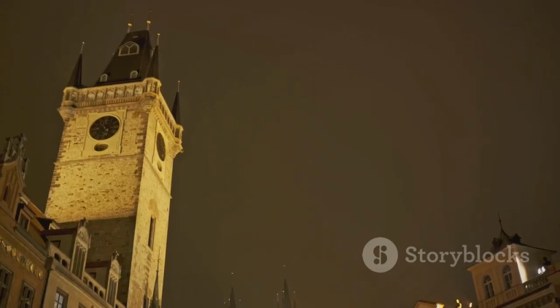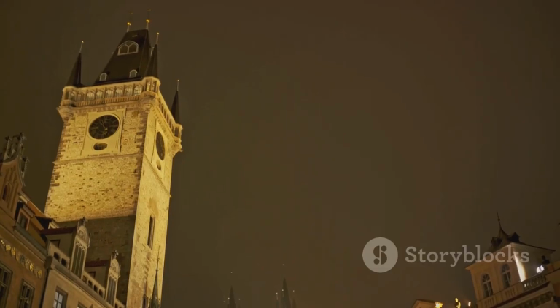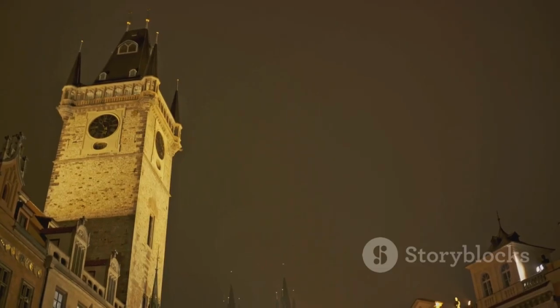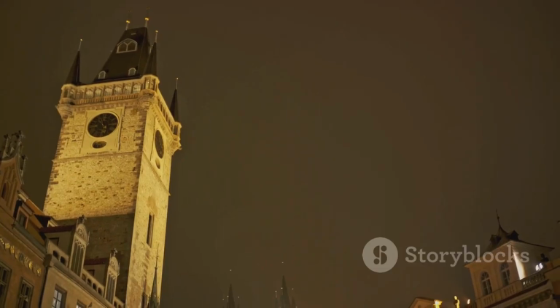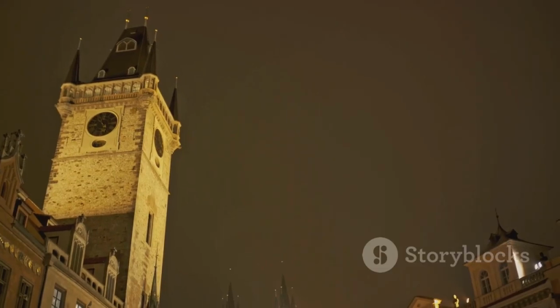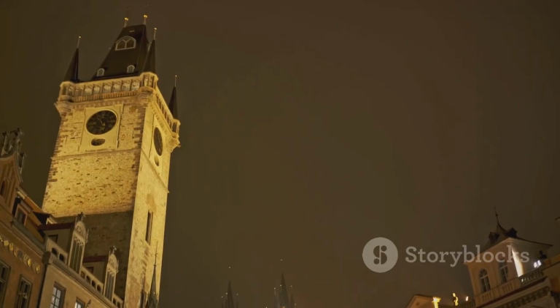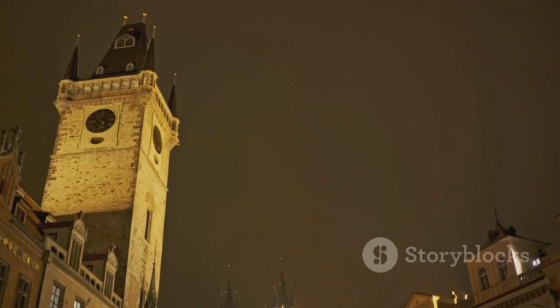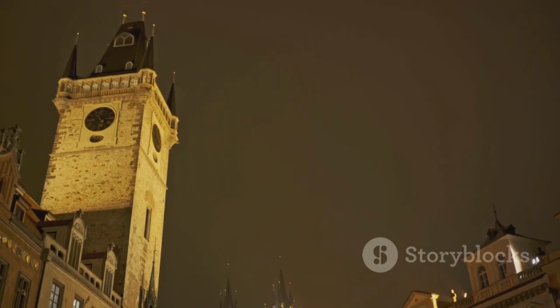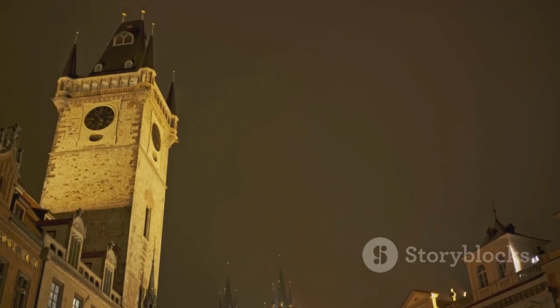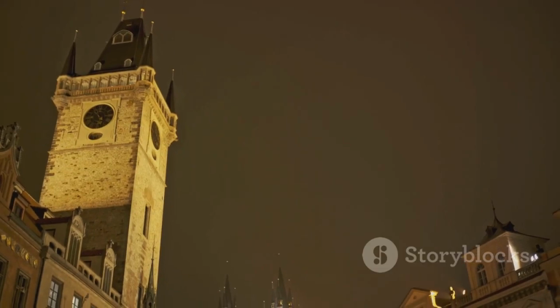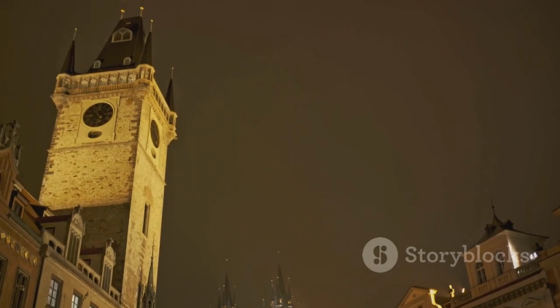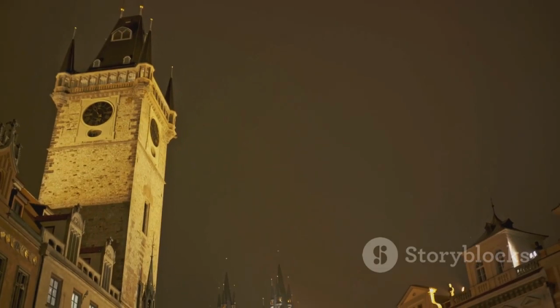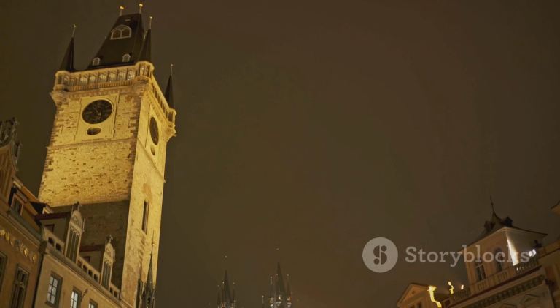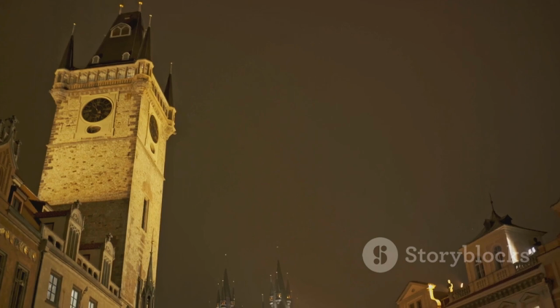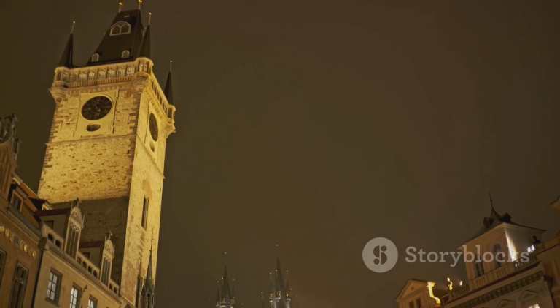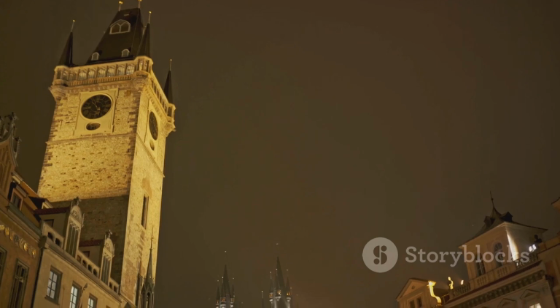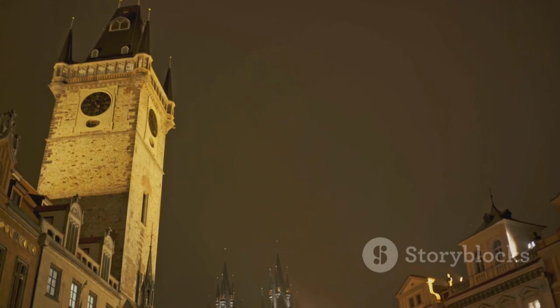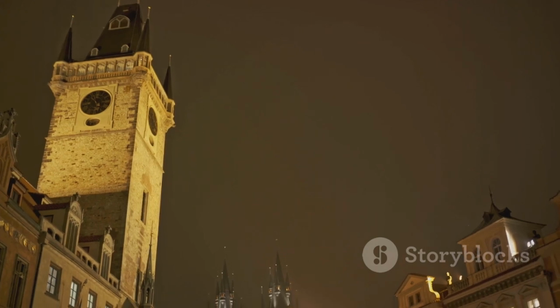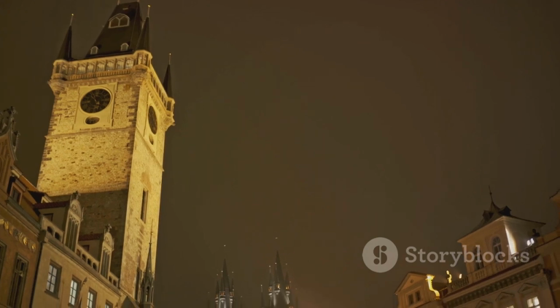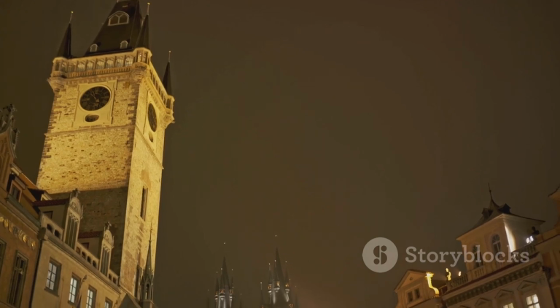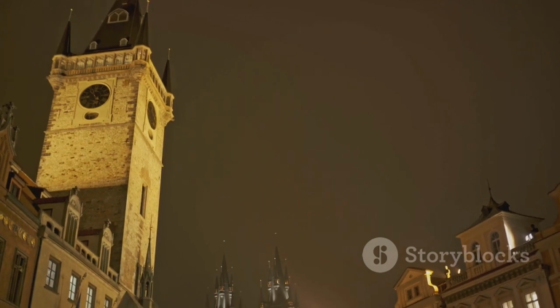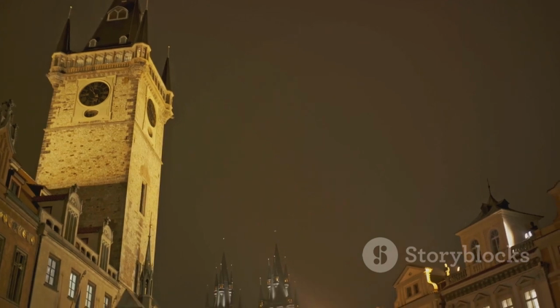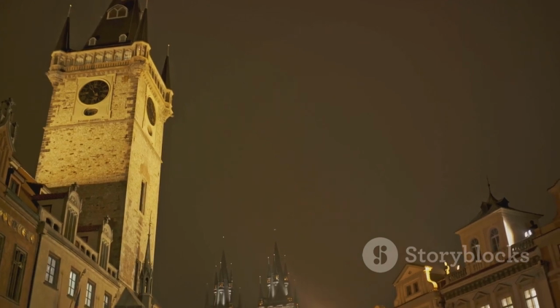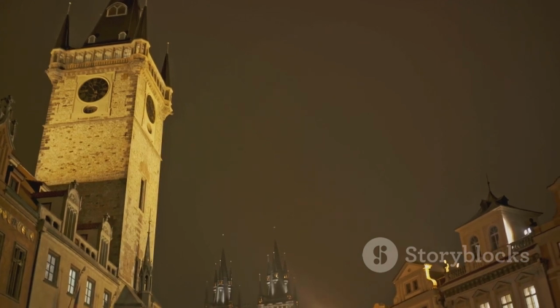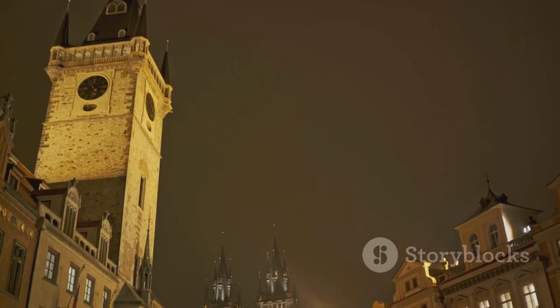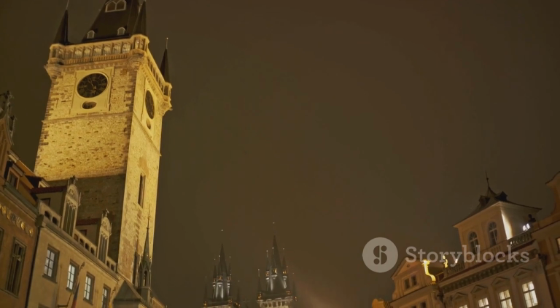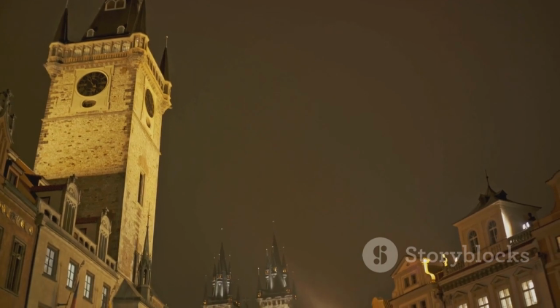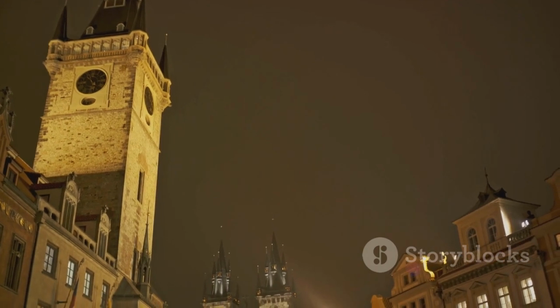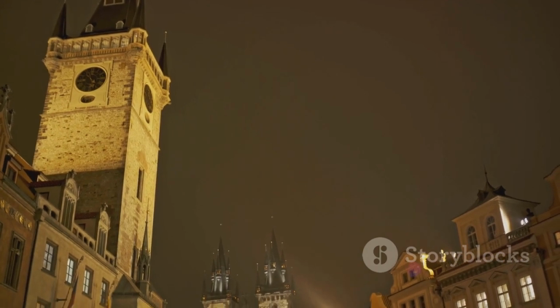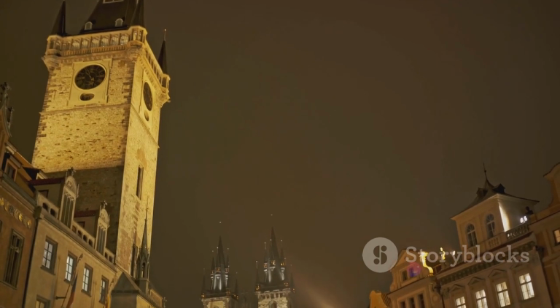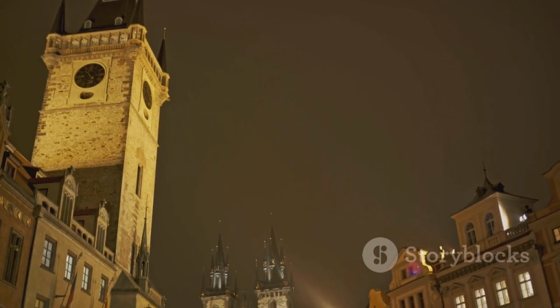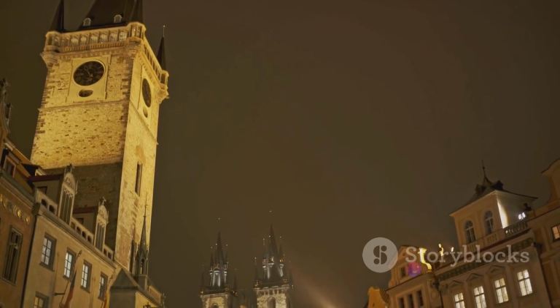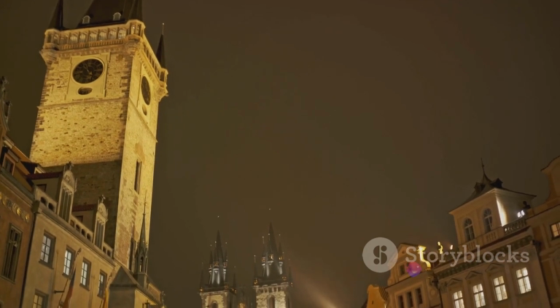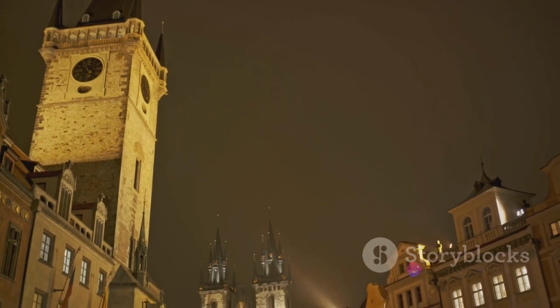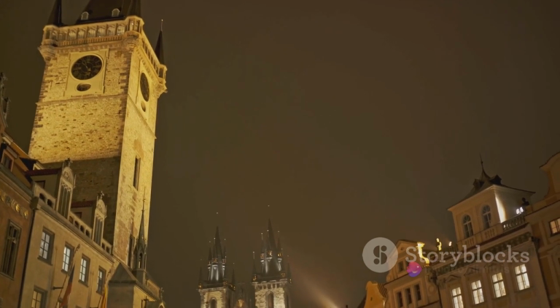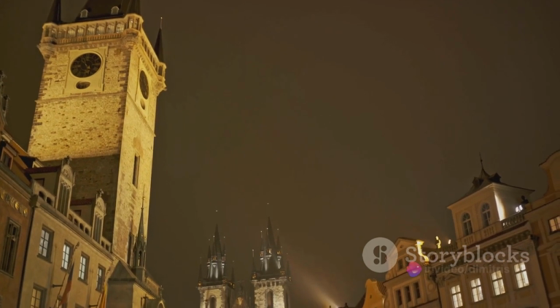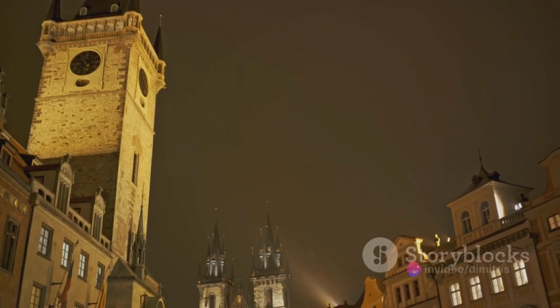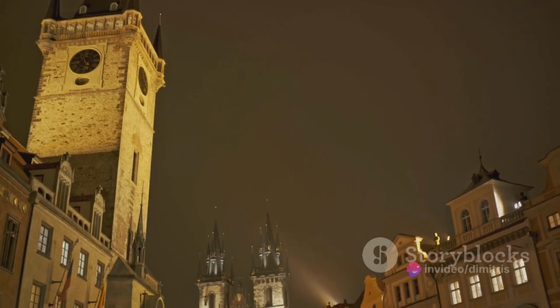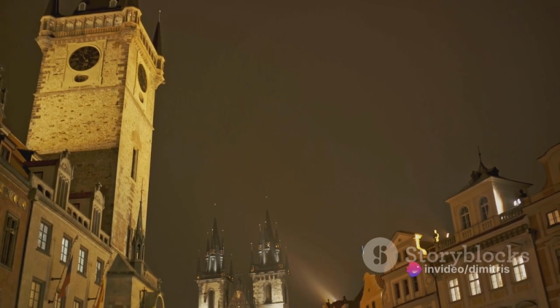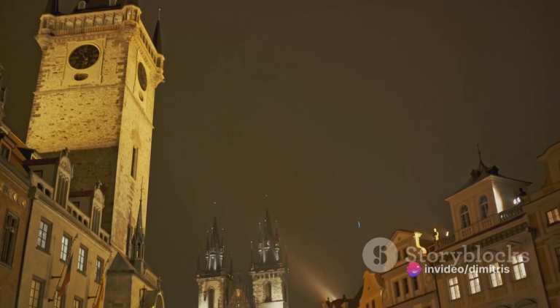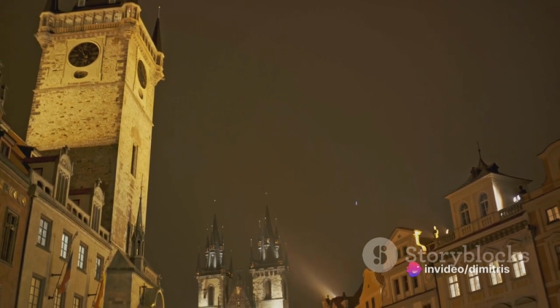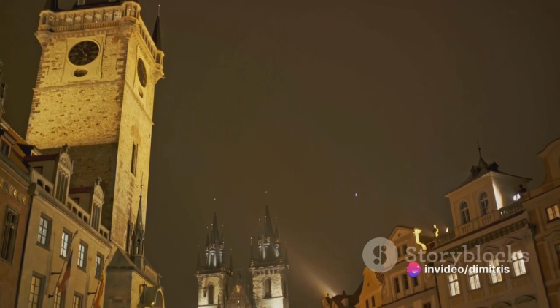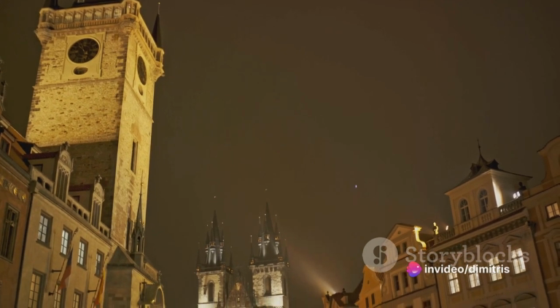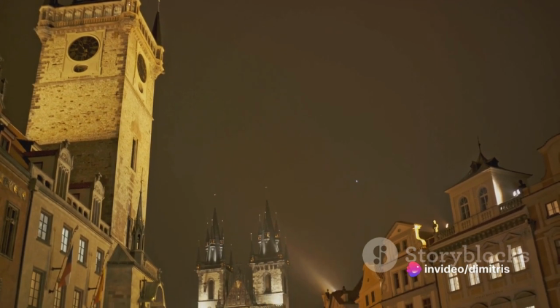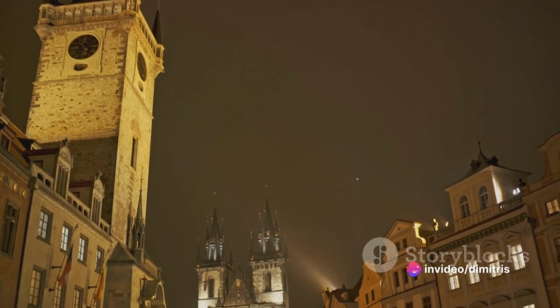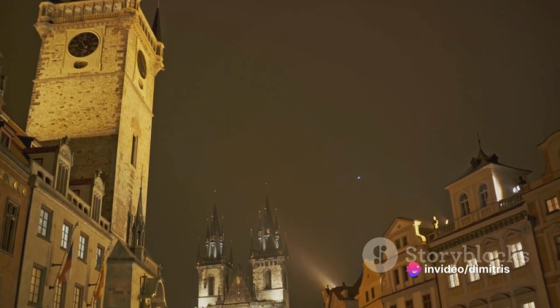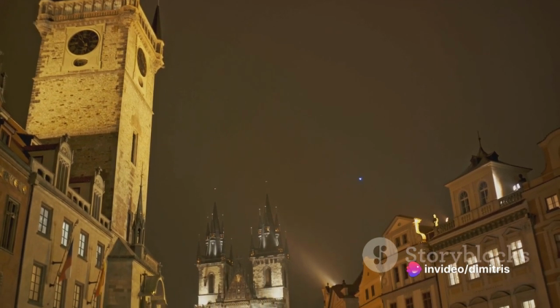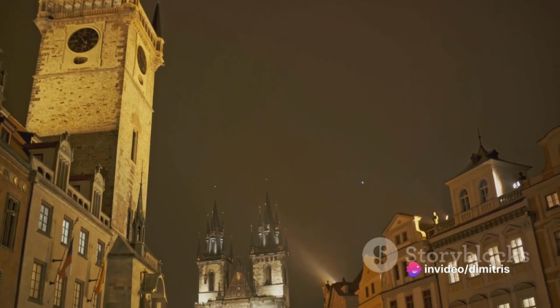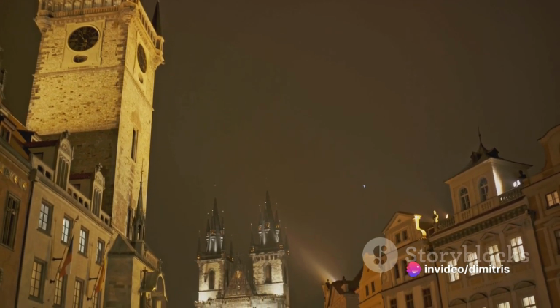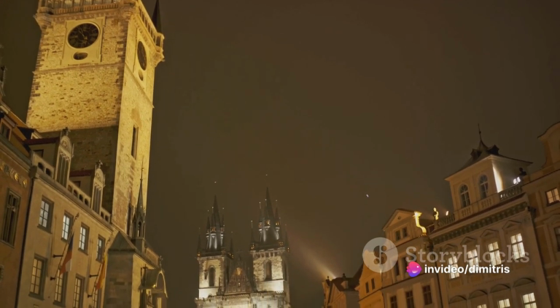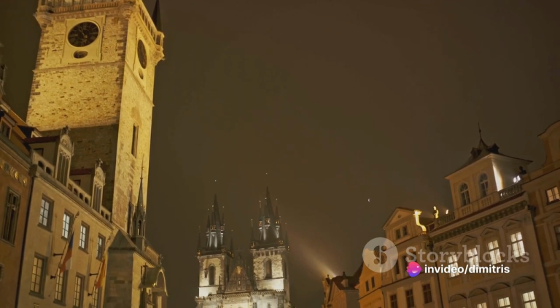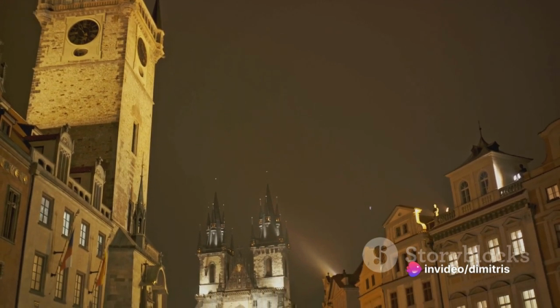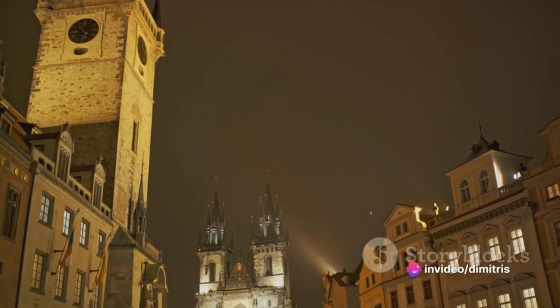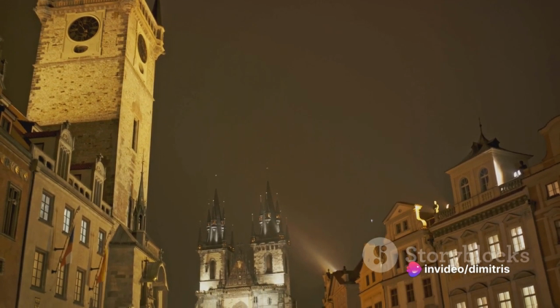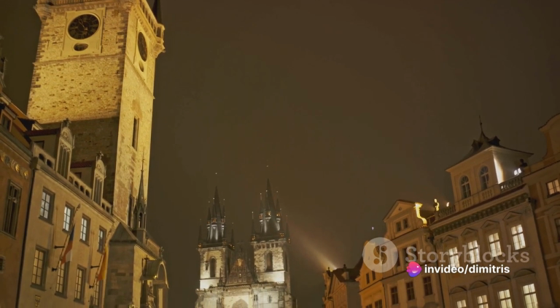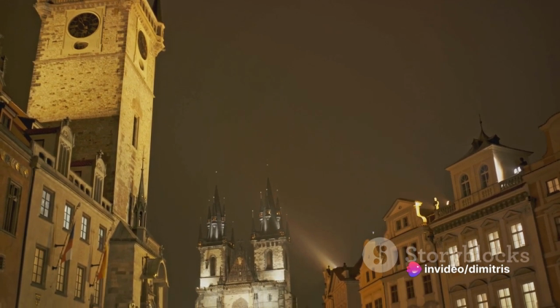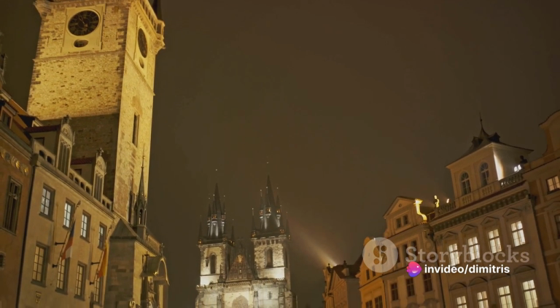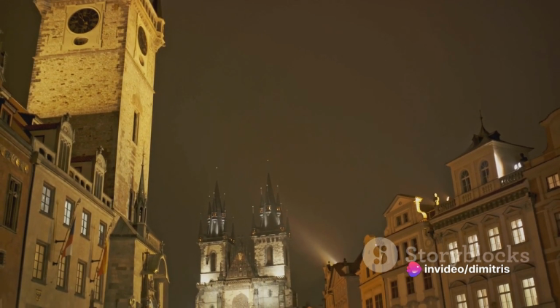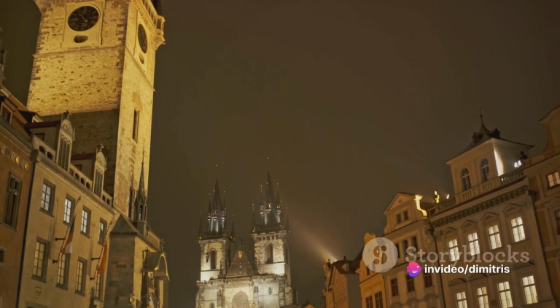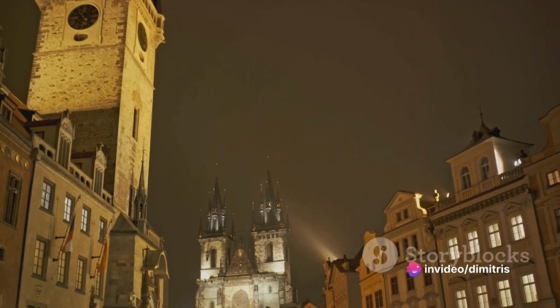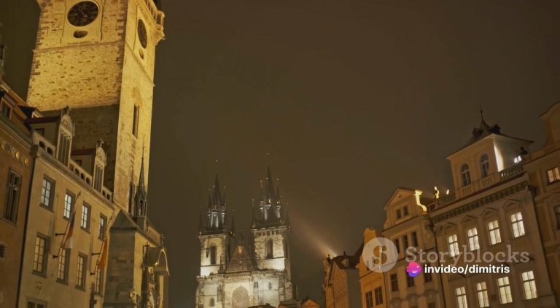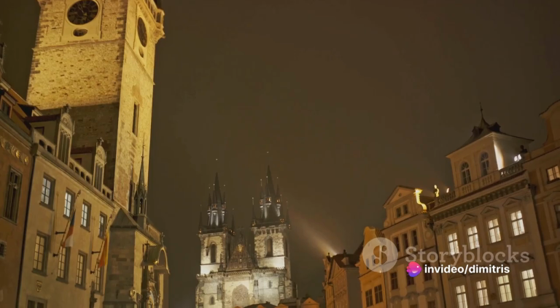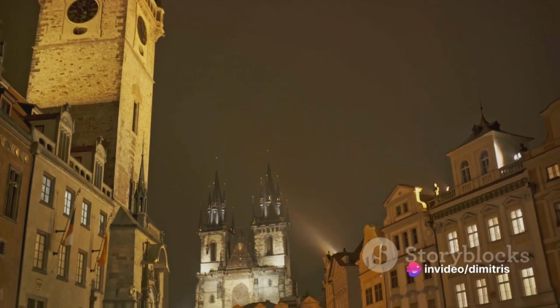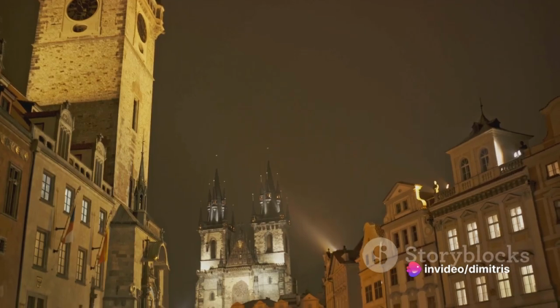If you want to feel the pulse of the city, to truly experience a slice of Prague's history, make sure to explore the Old Town Square.